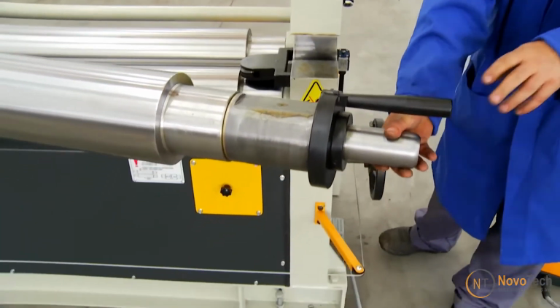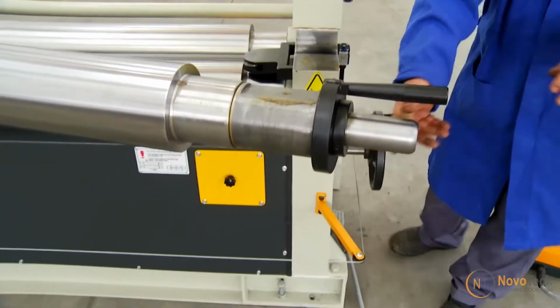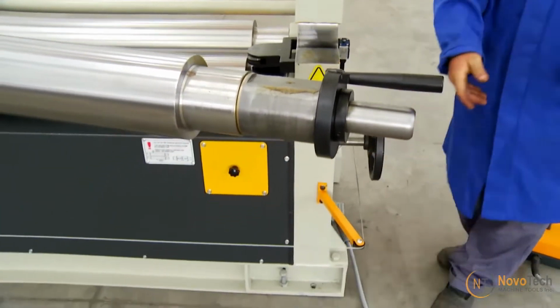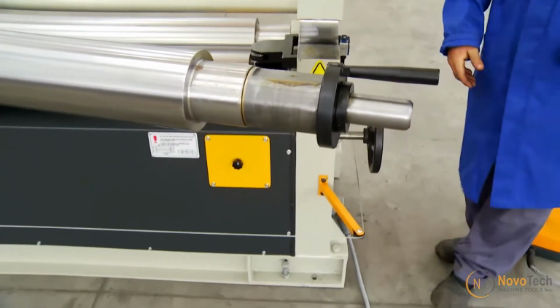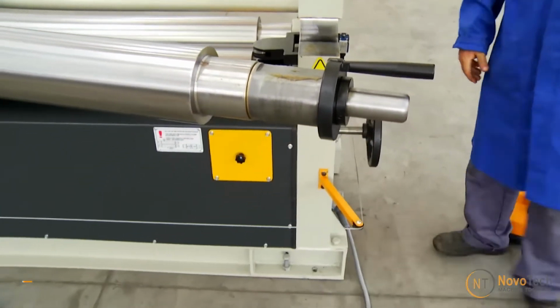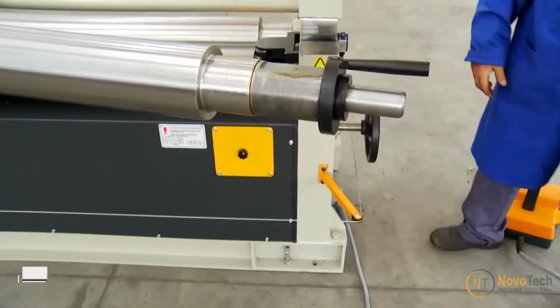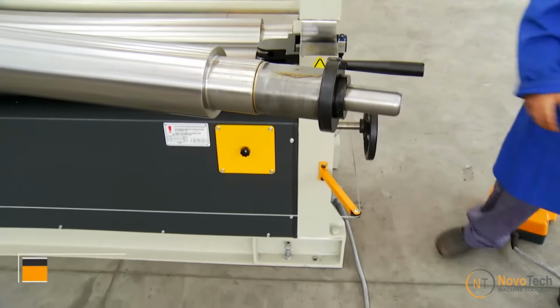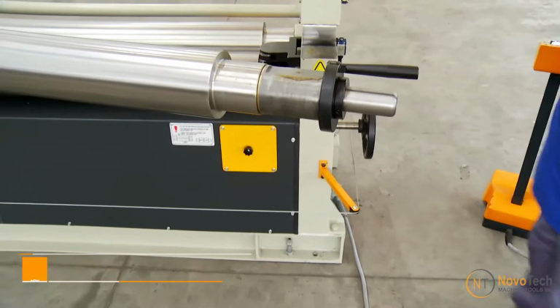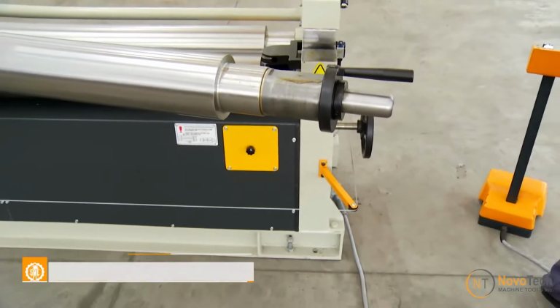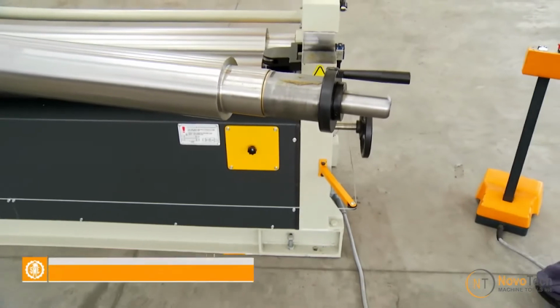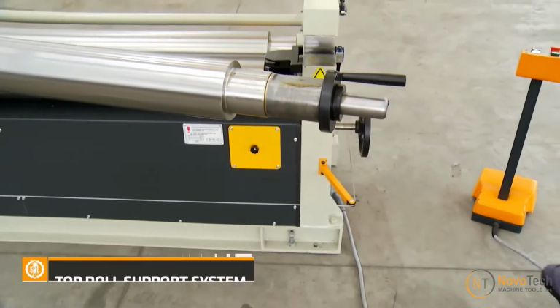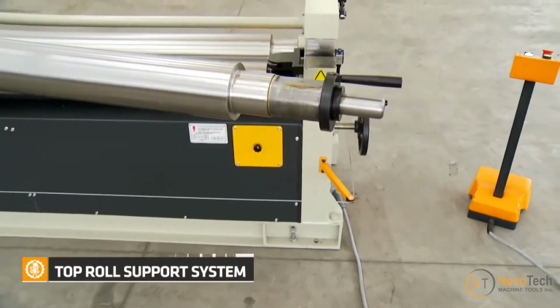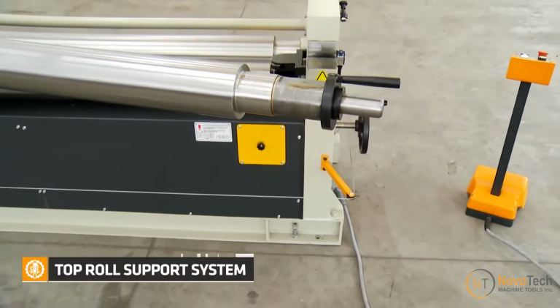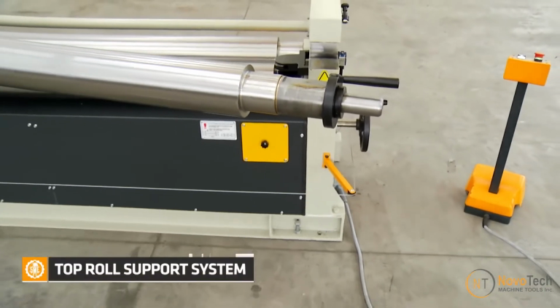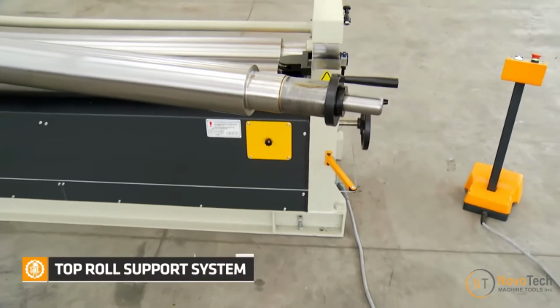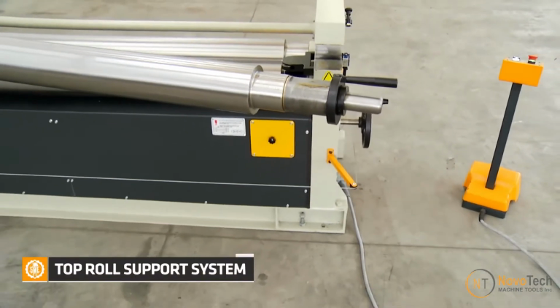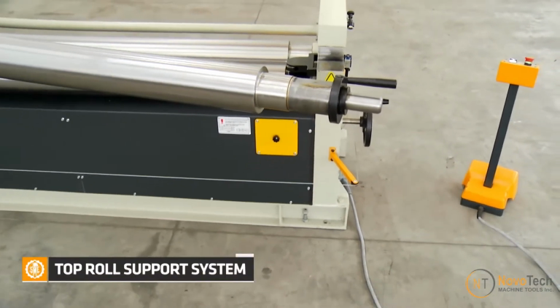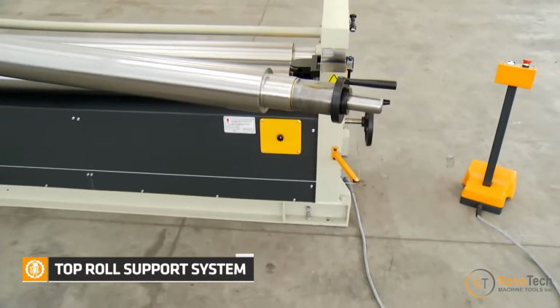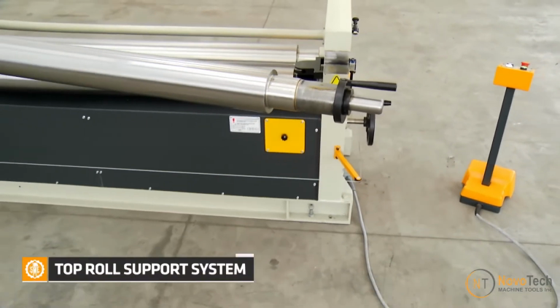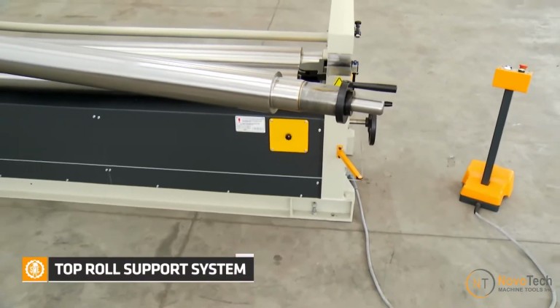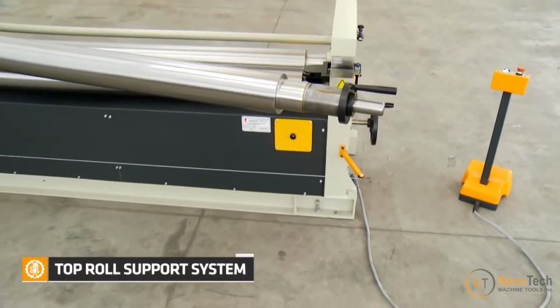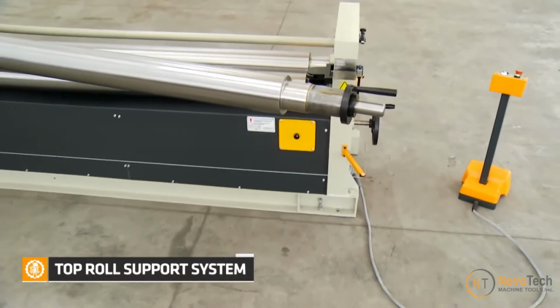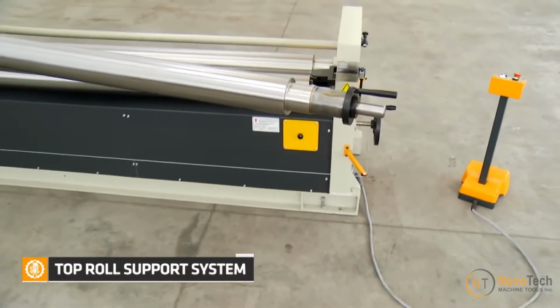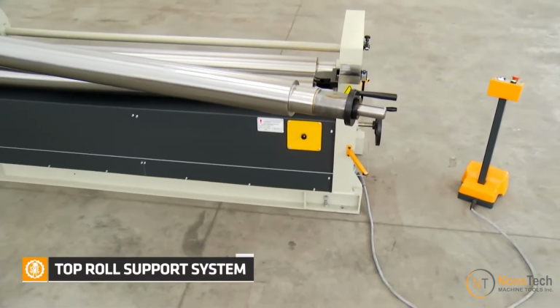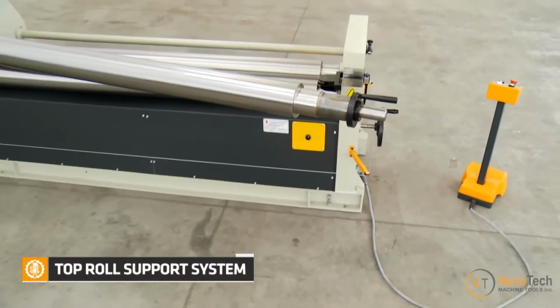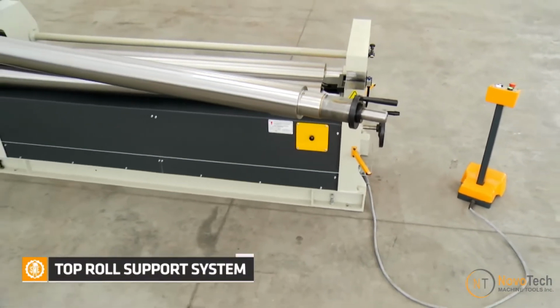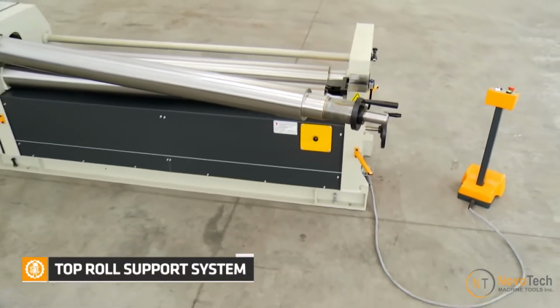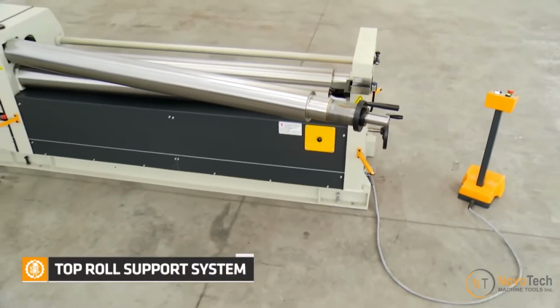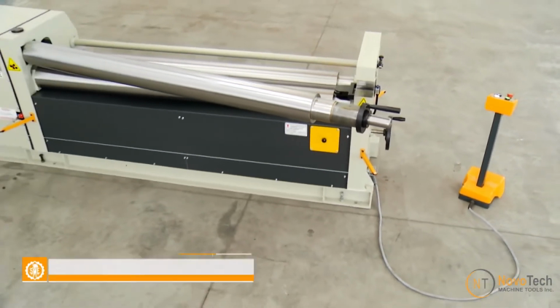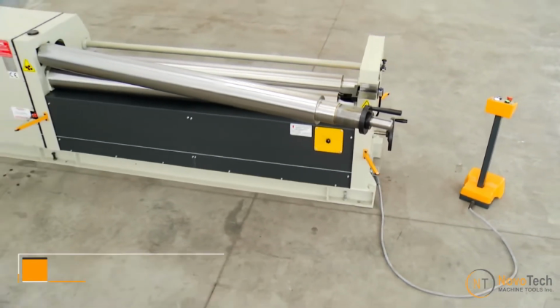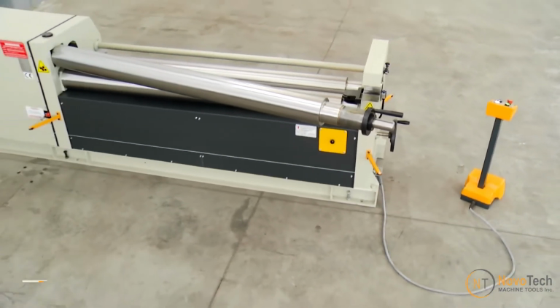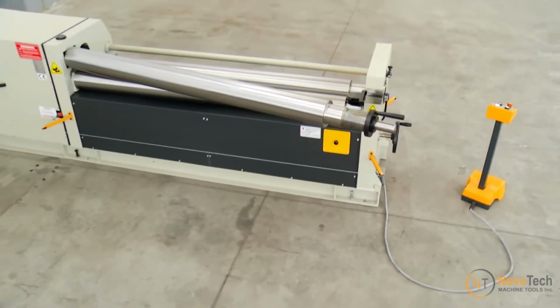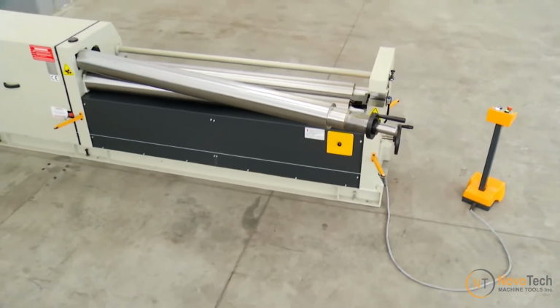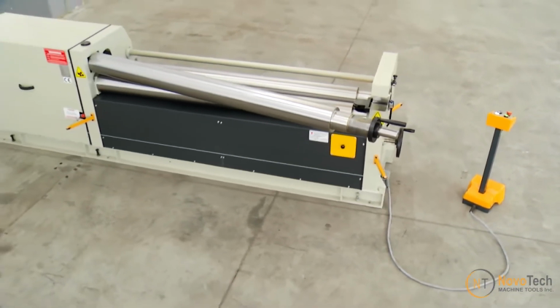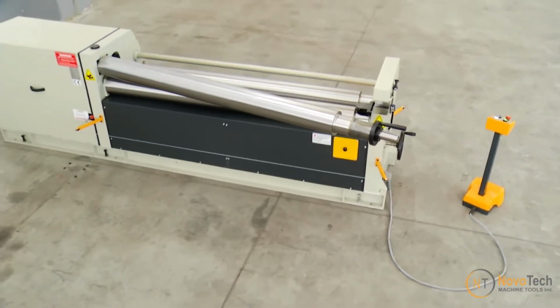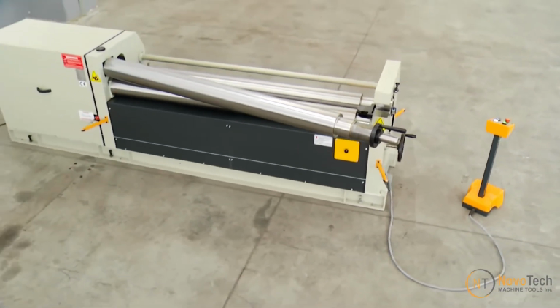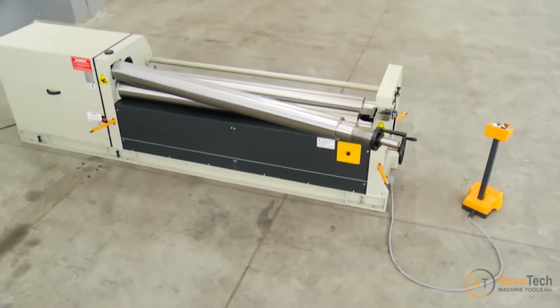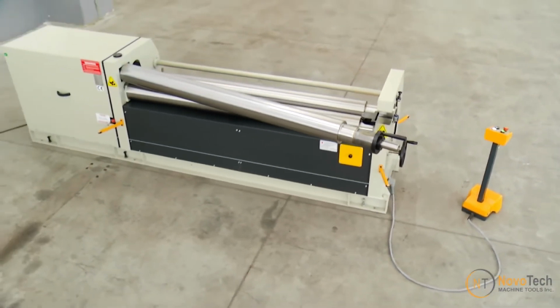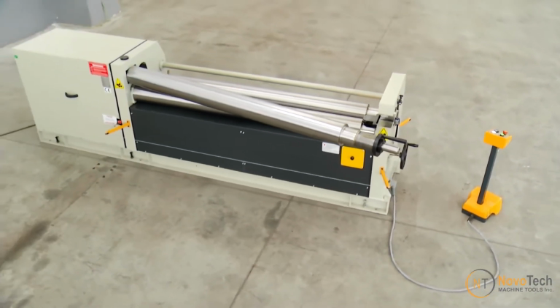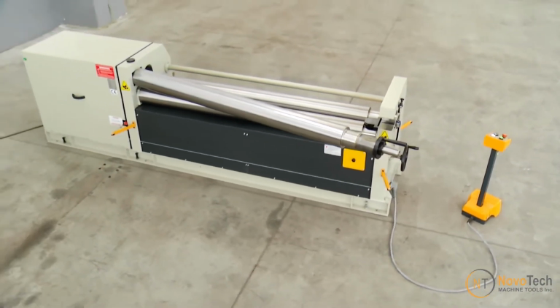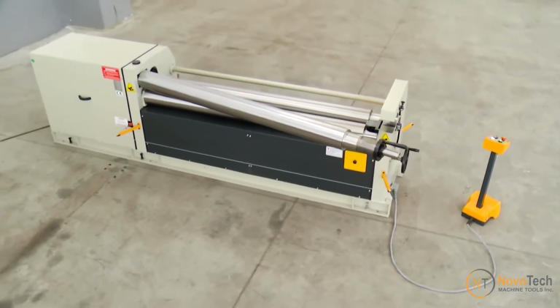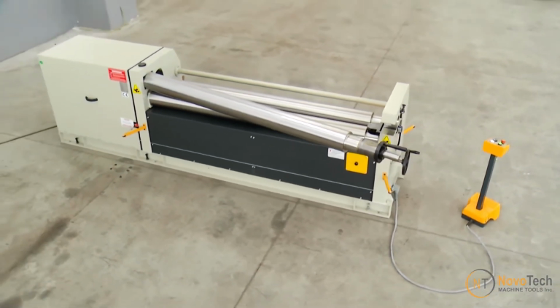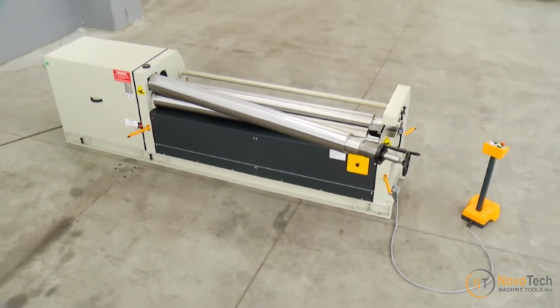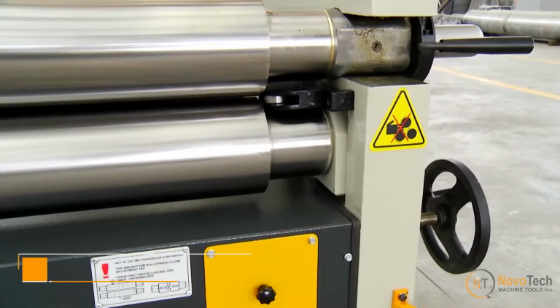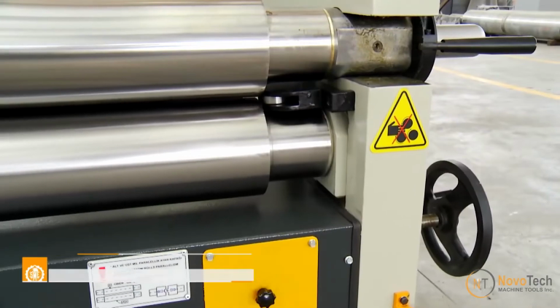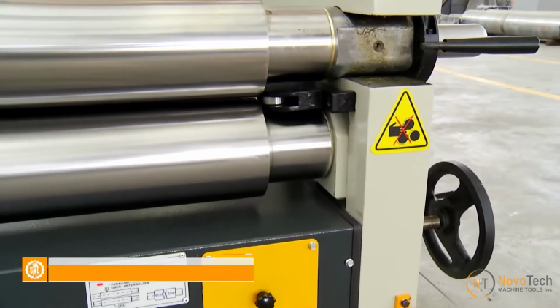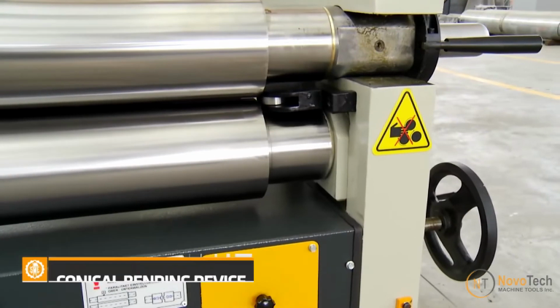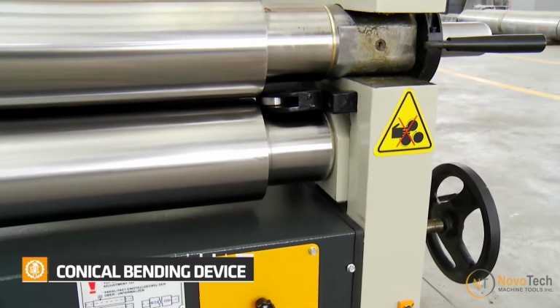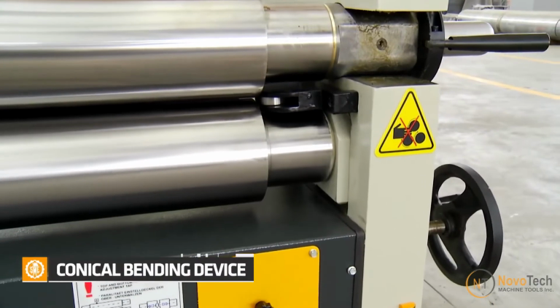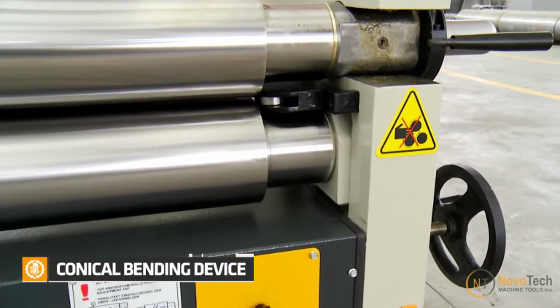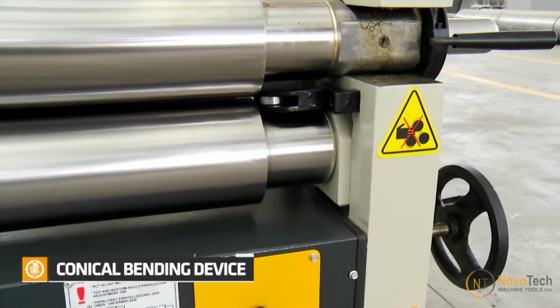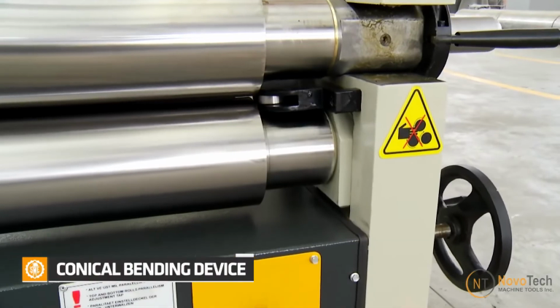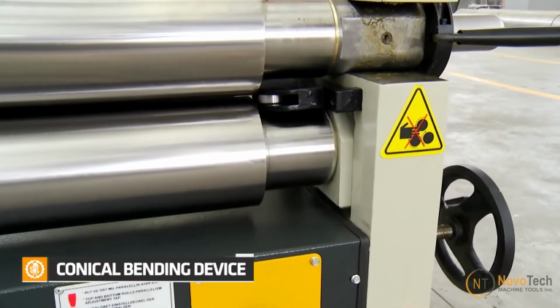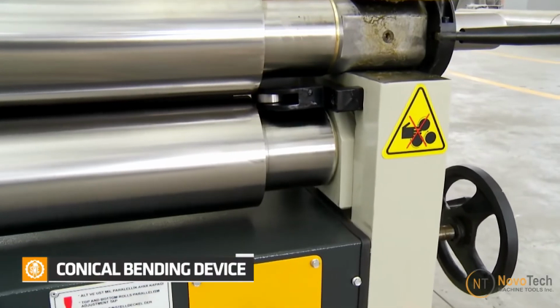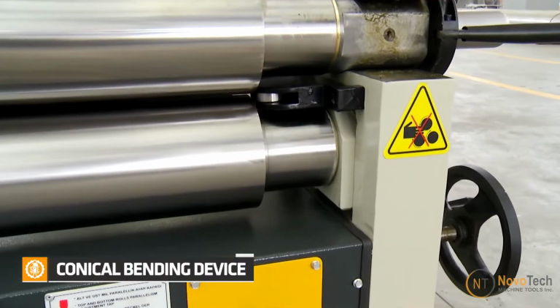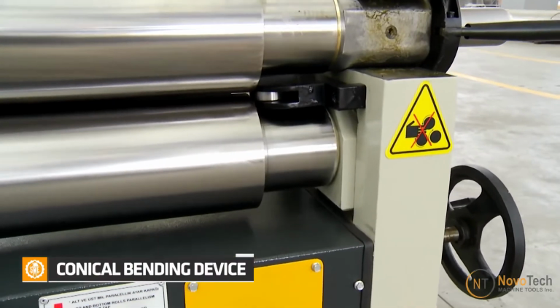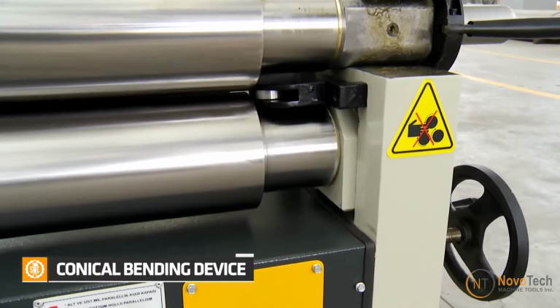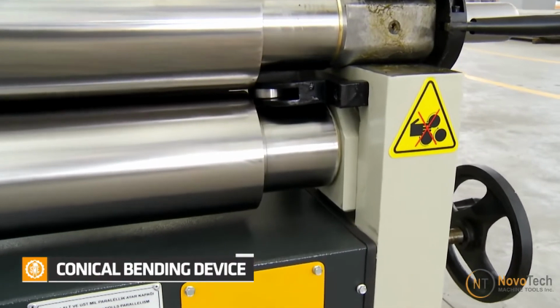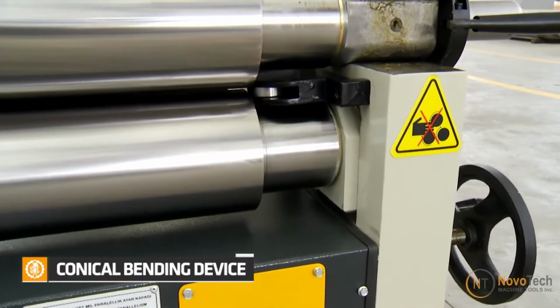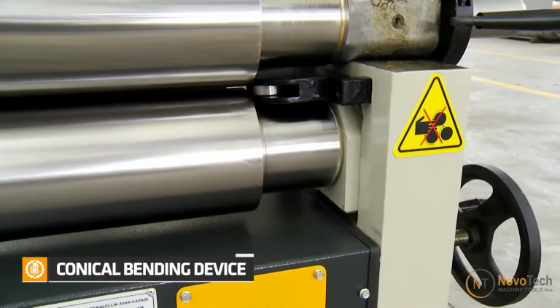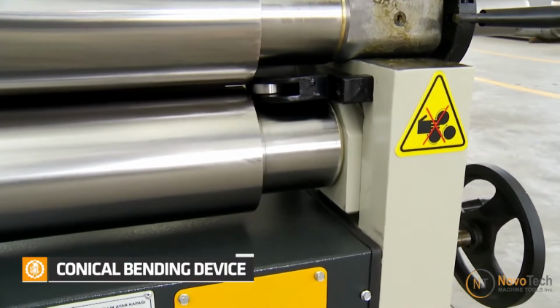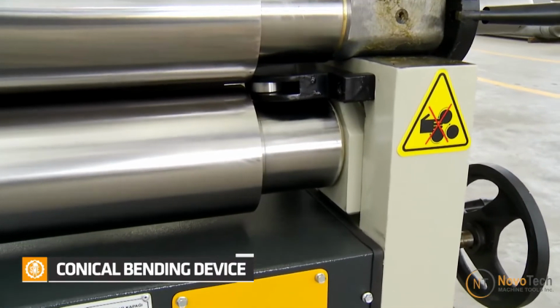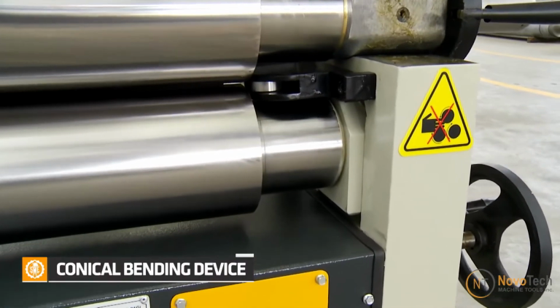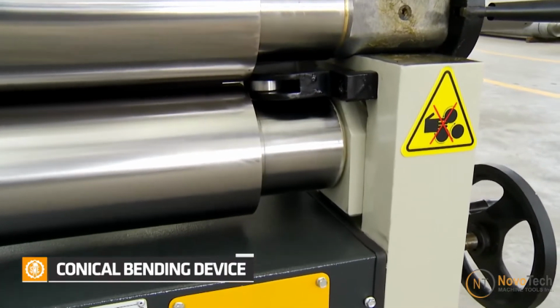This pinch rolling machine is equipped with inclinable rolls and a hardened contrast die, which allows it to roll cones effectively and easily.